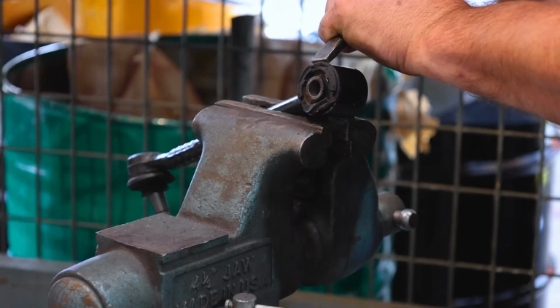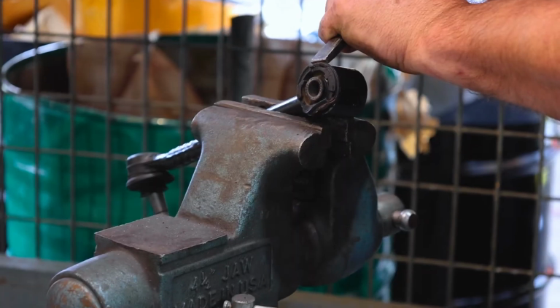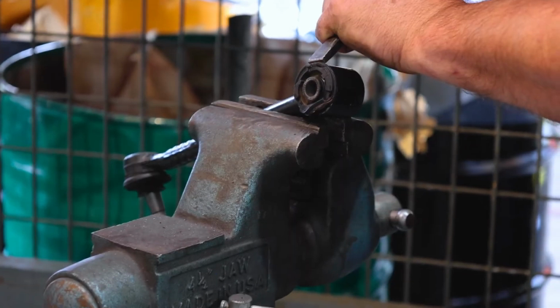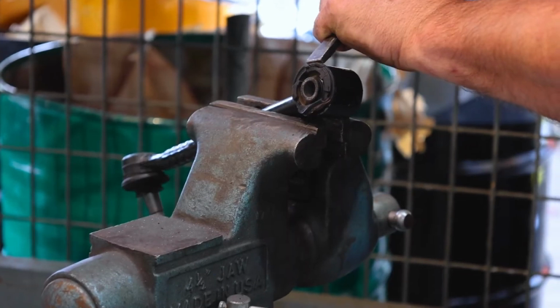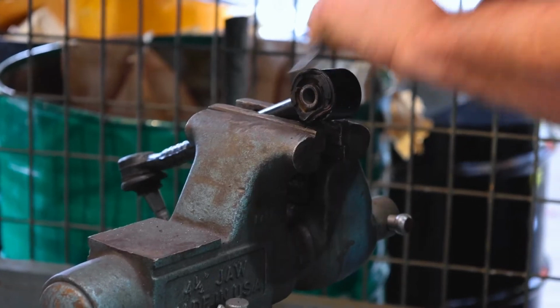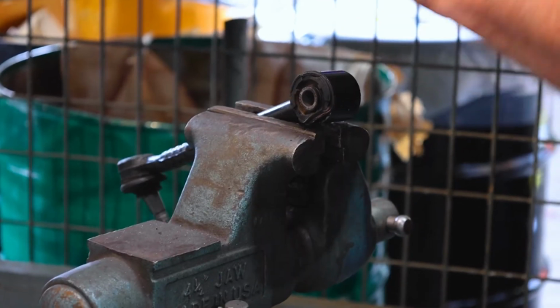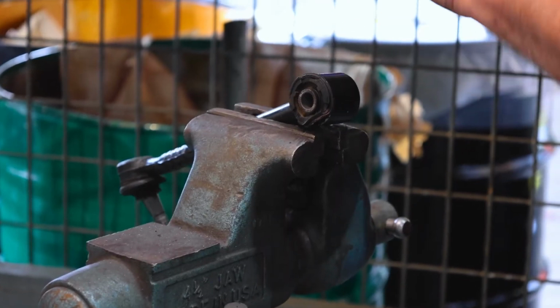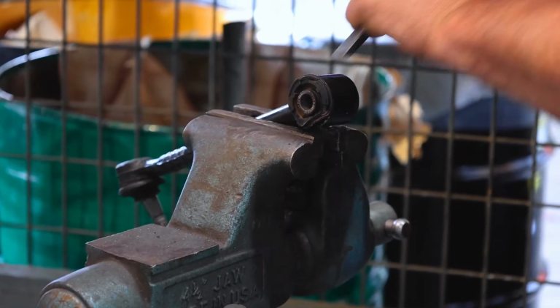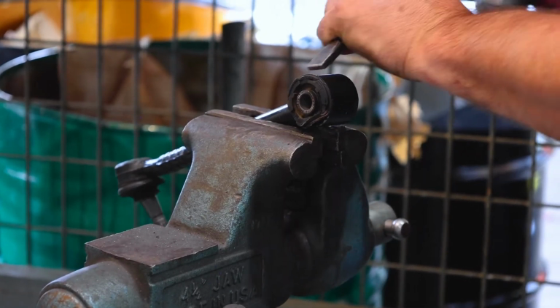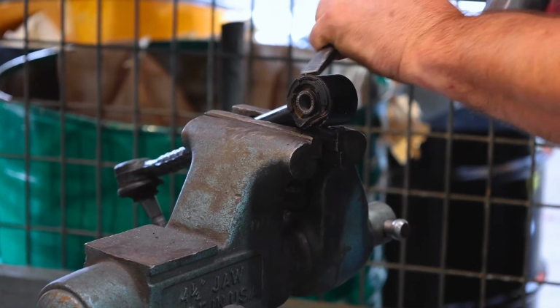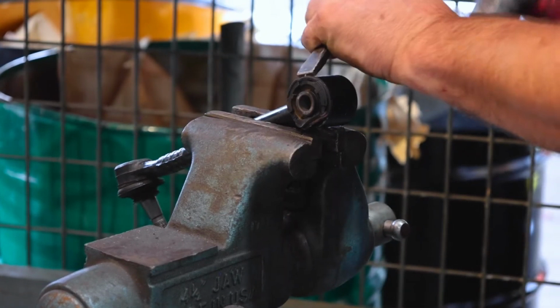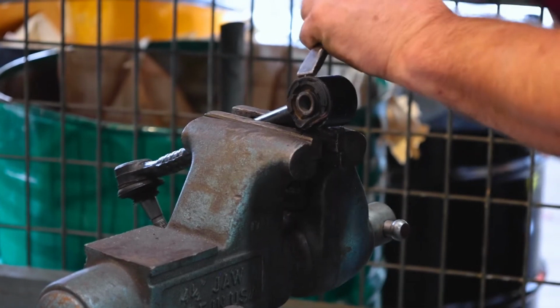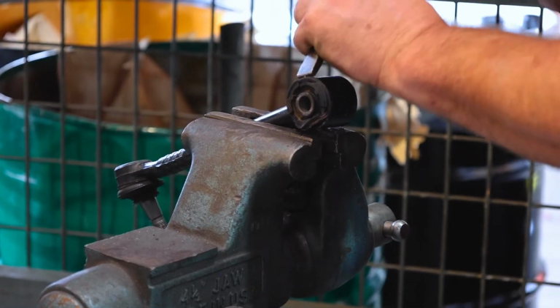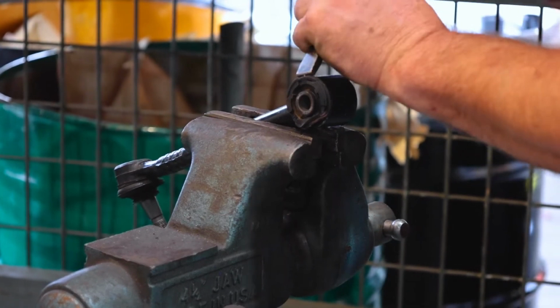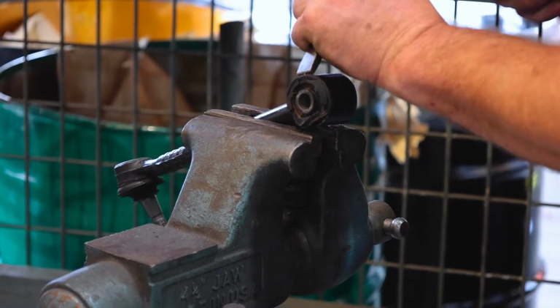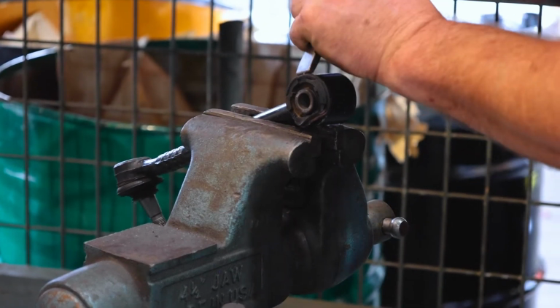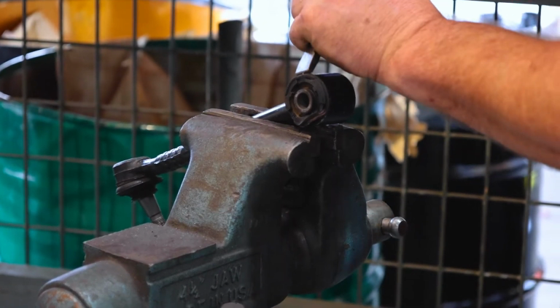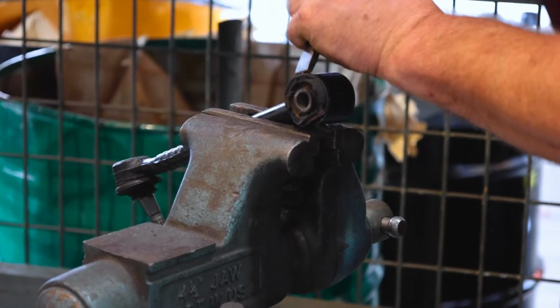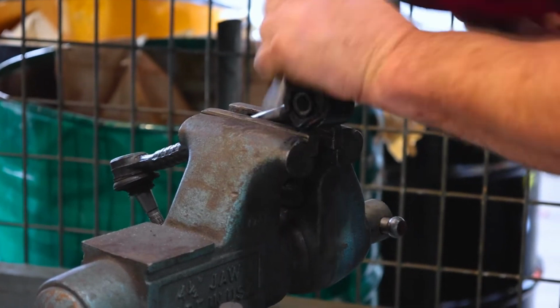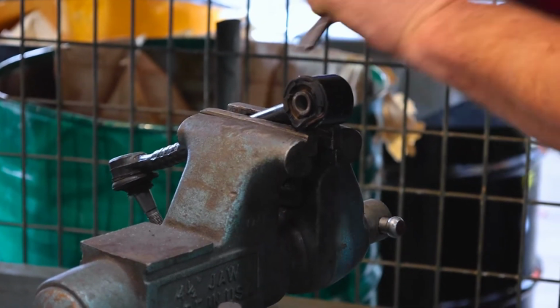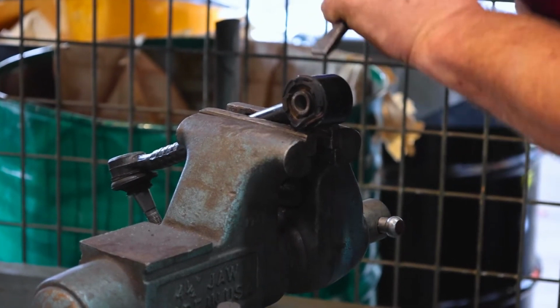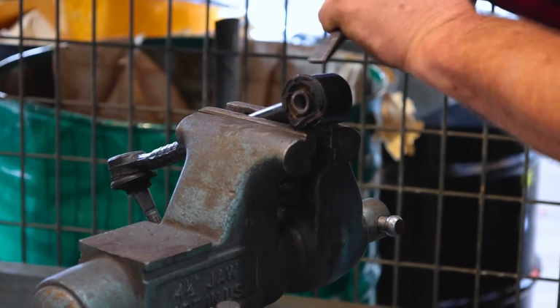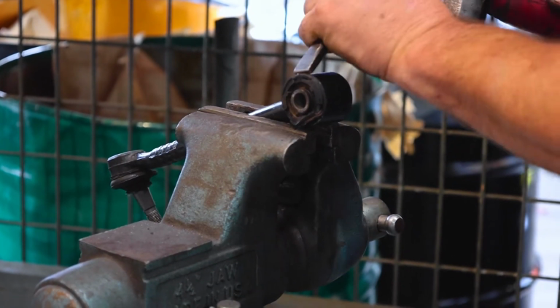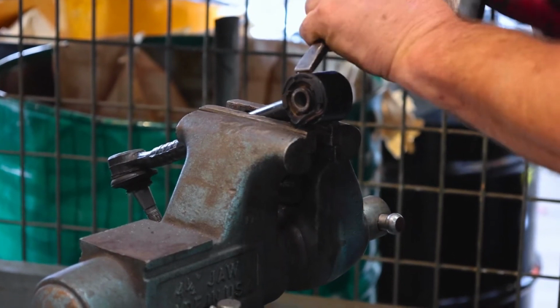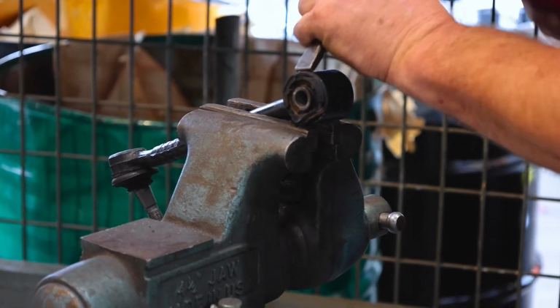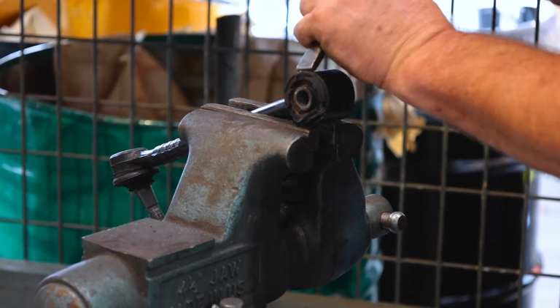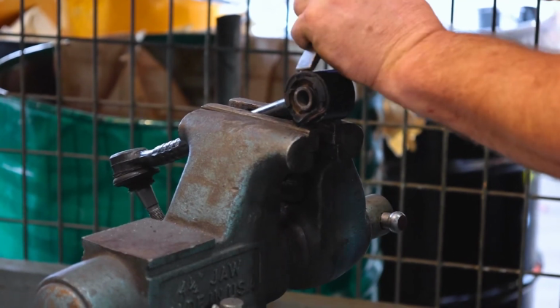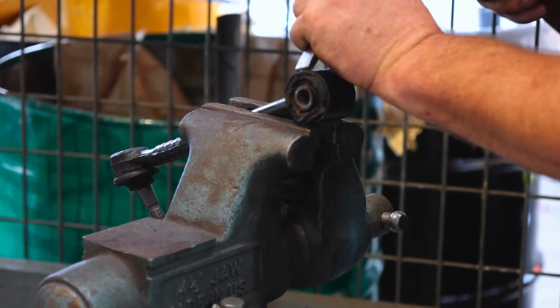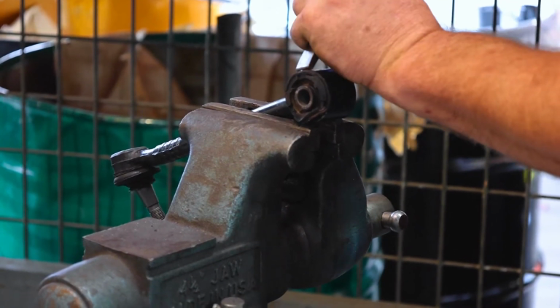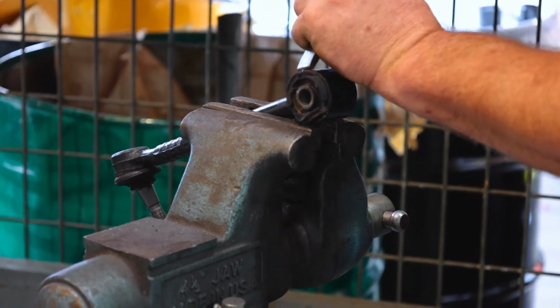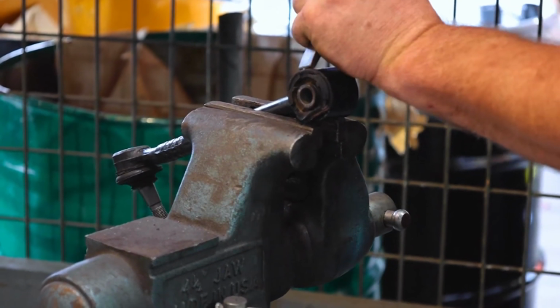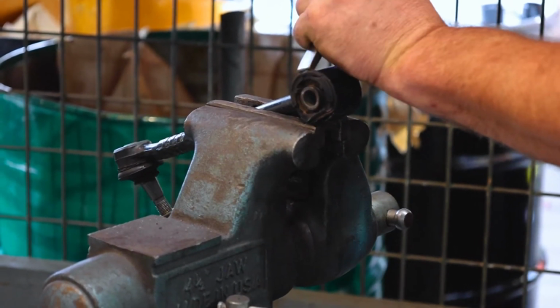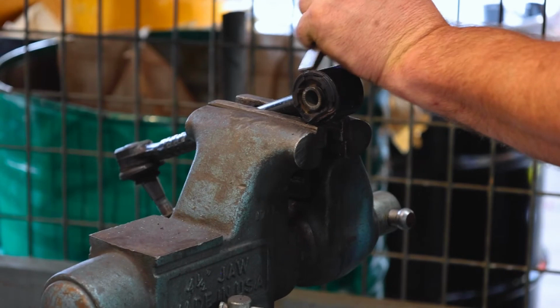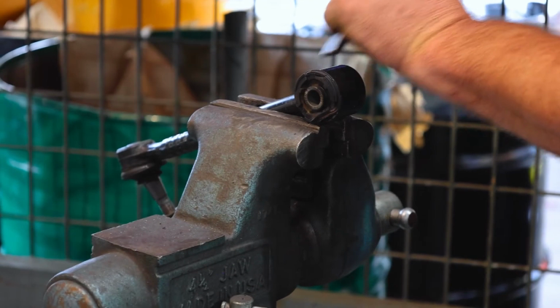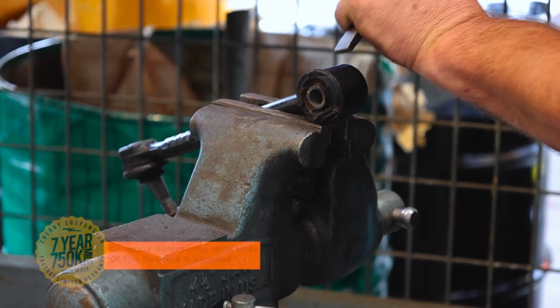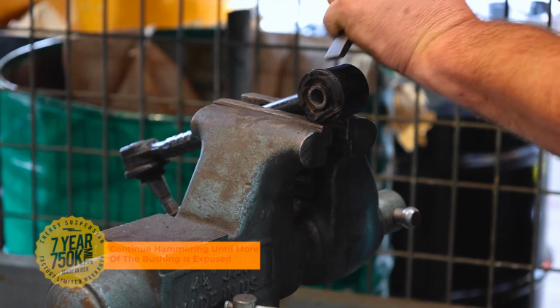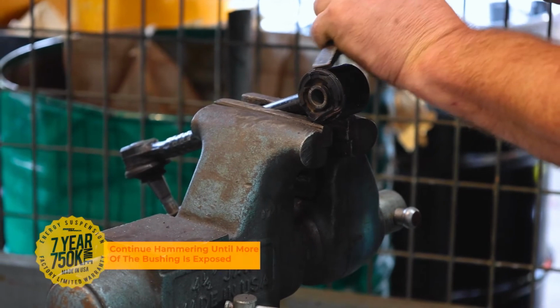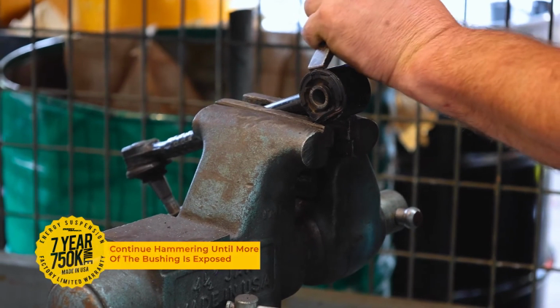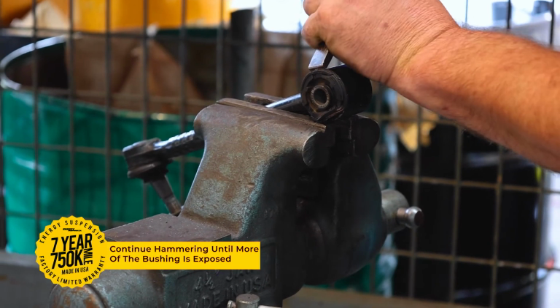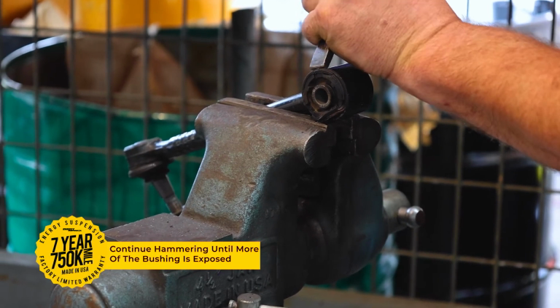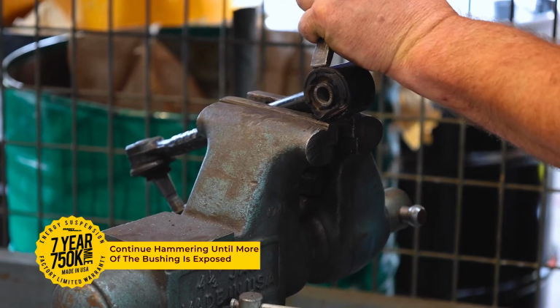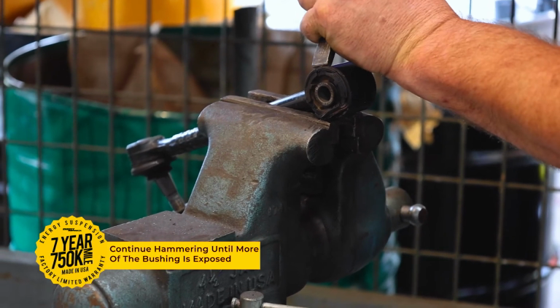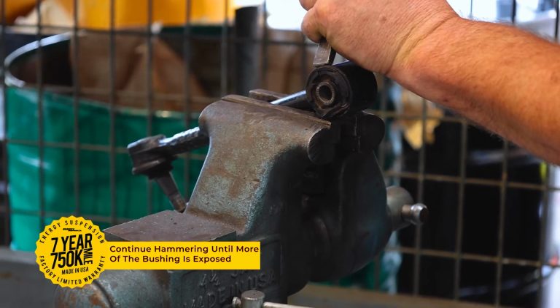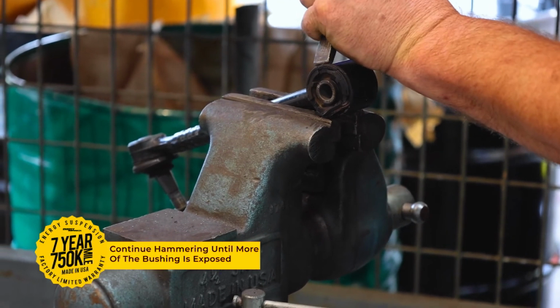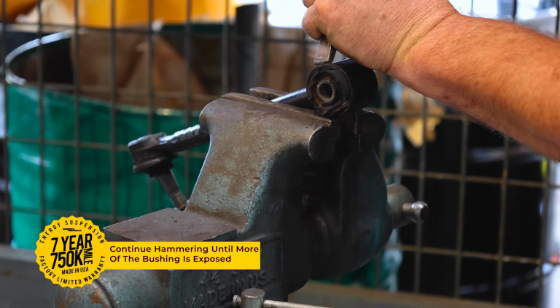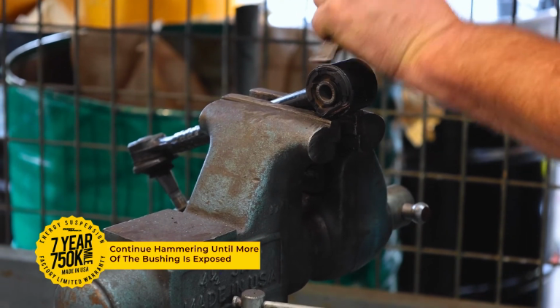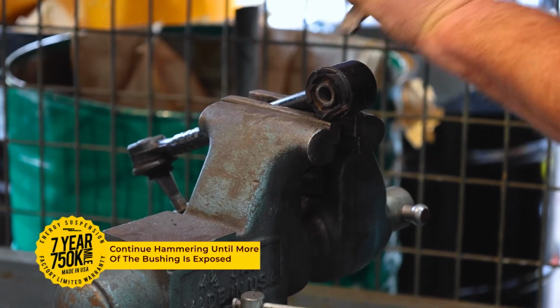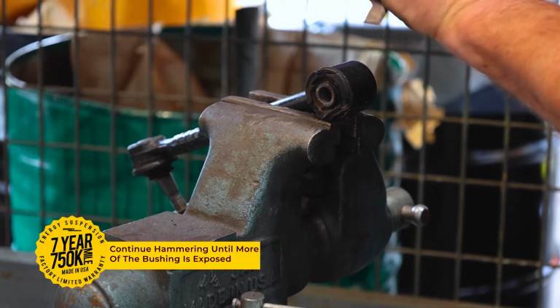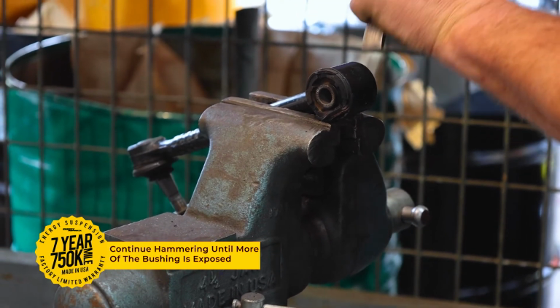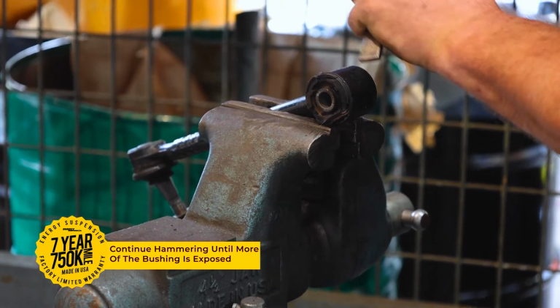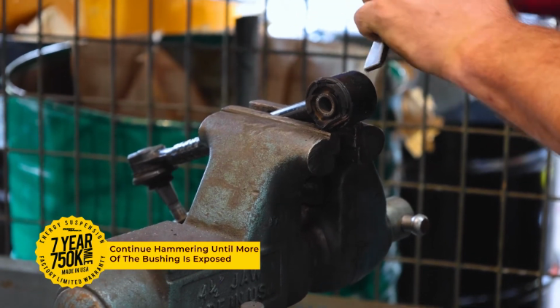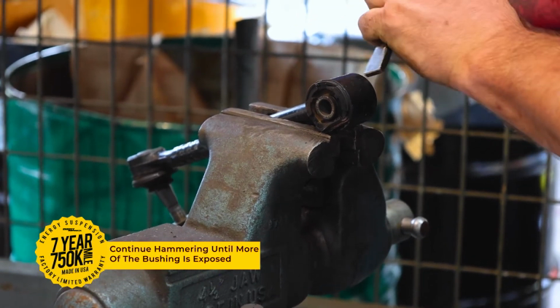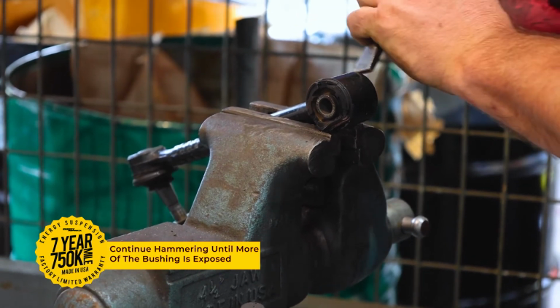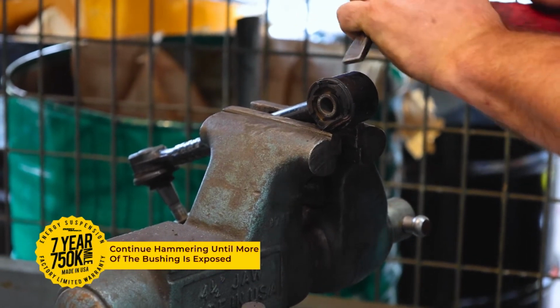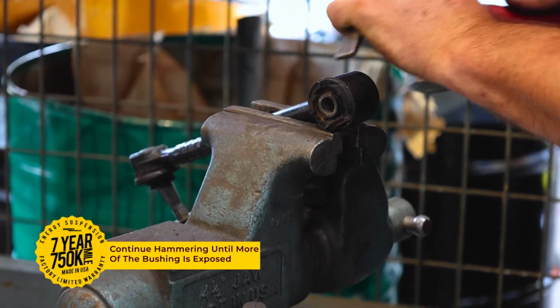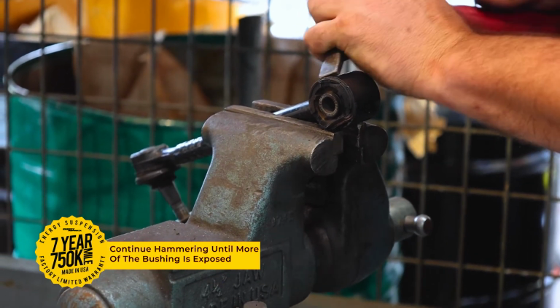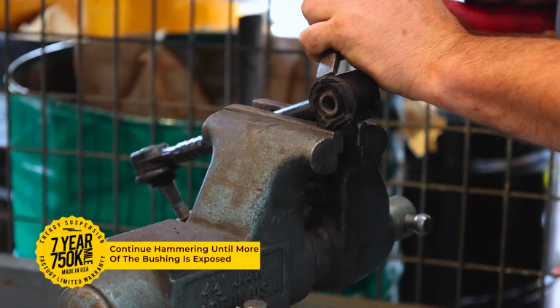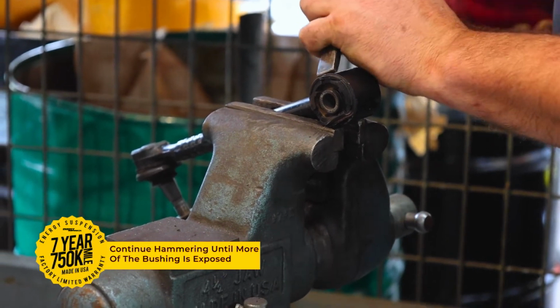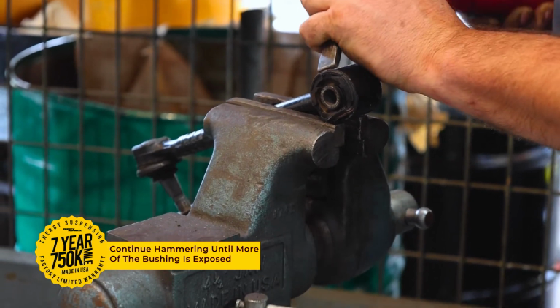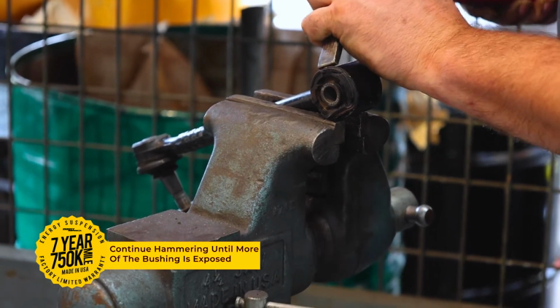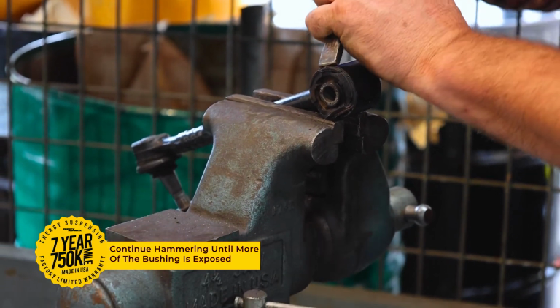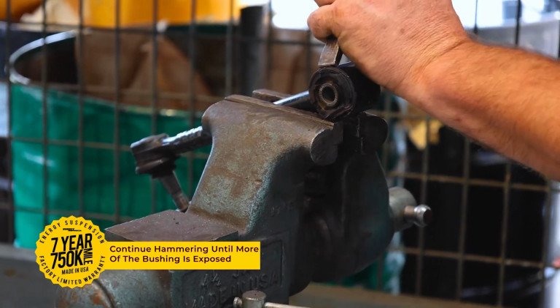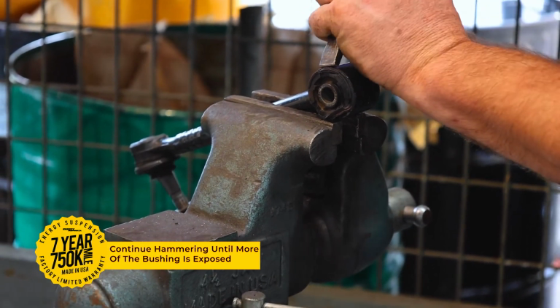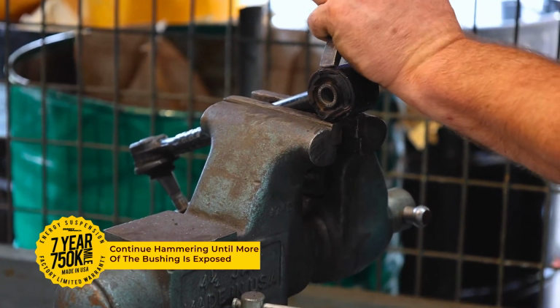Take your time and do it right. Hammering too quickly may lead to potential harm to yourself or the hardware you are working with.